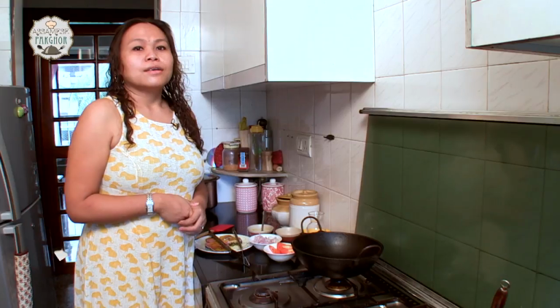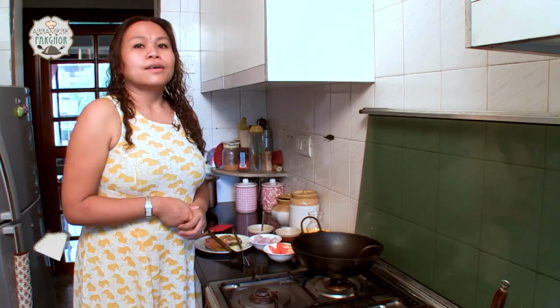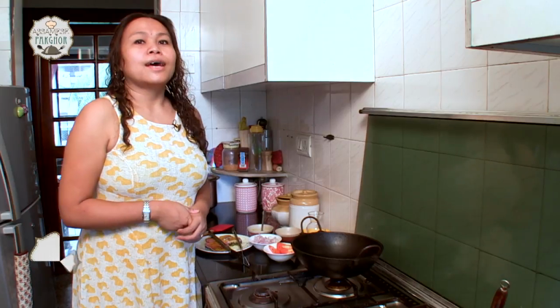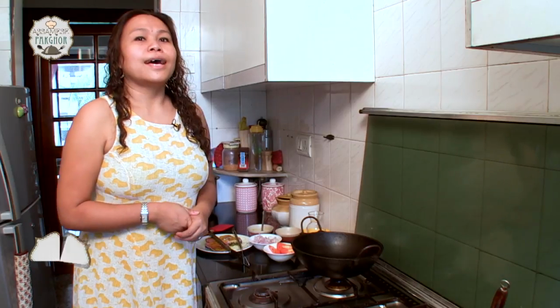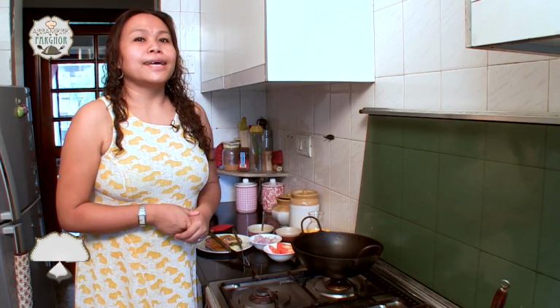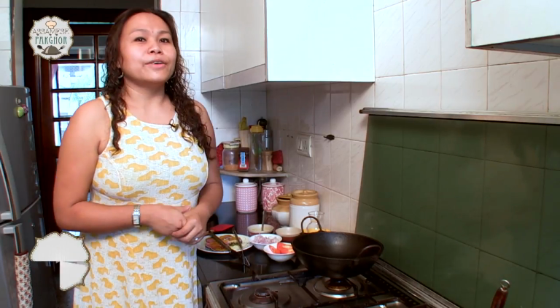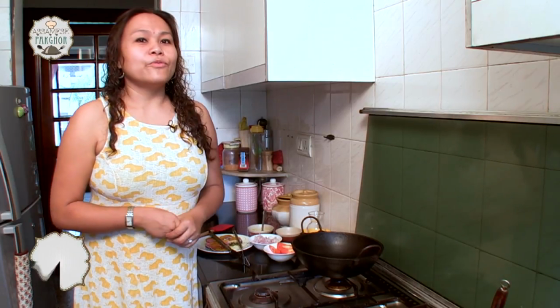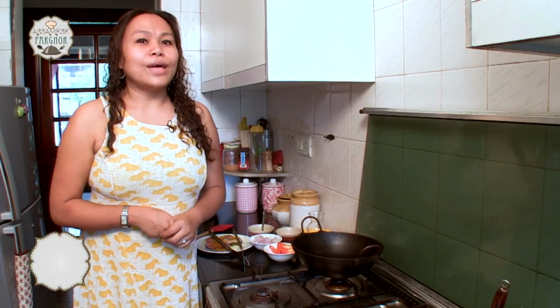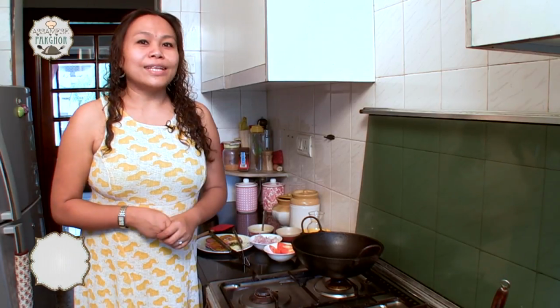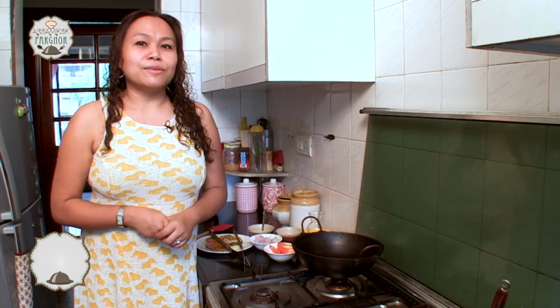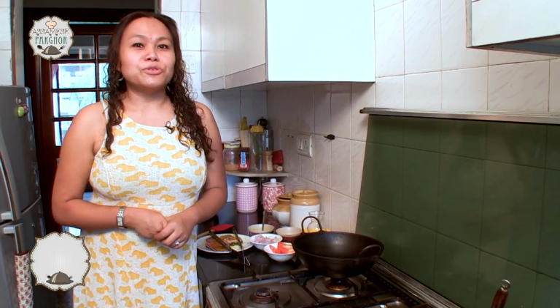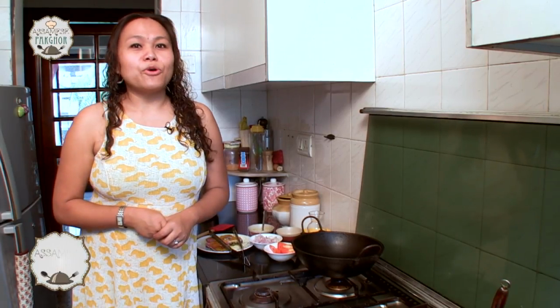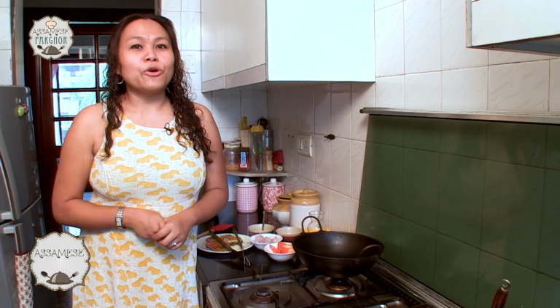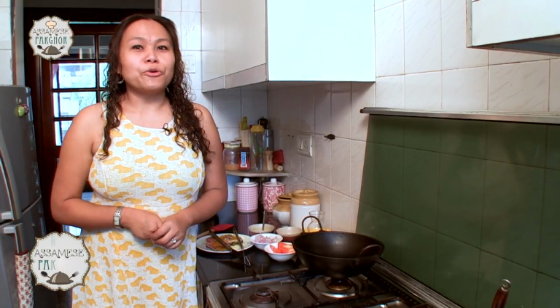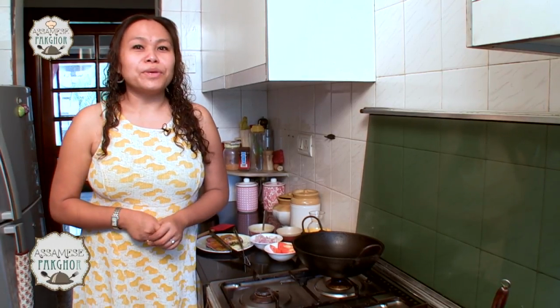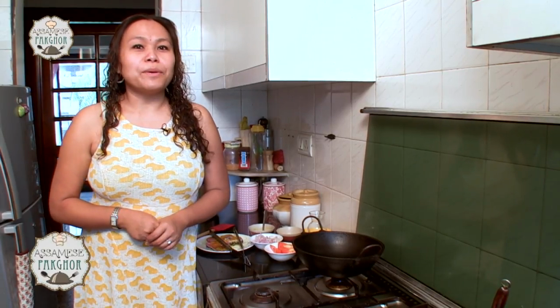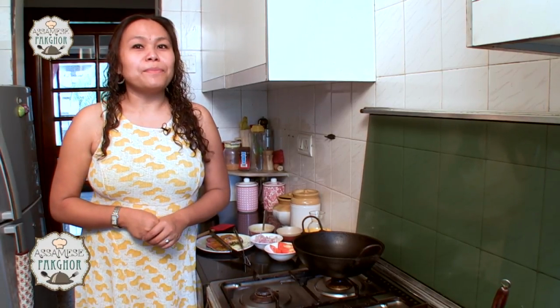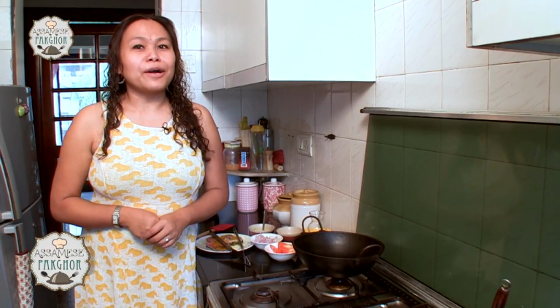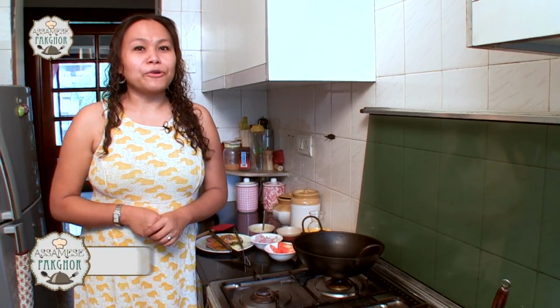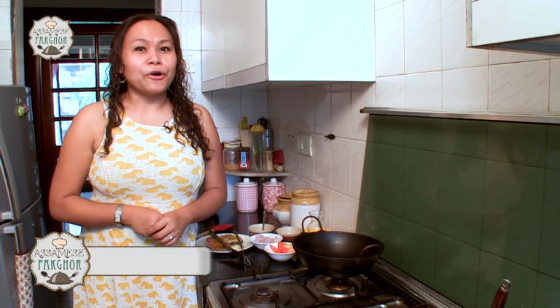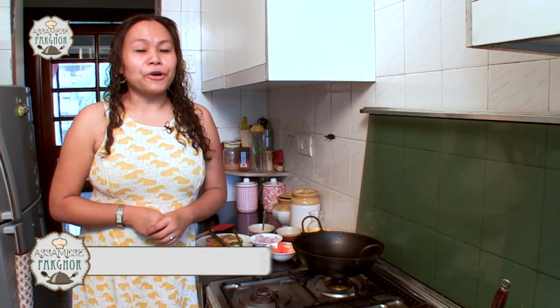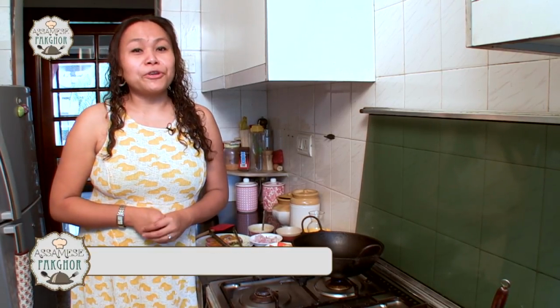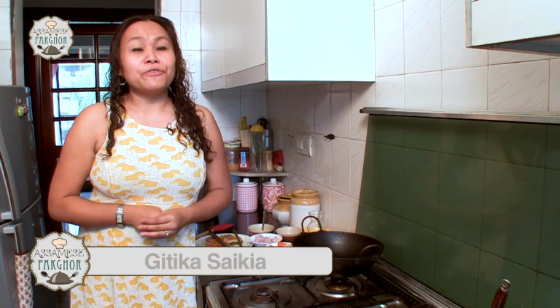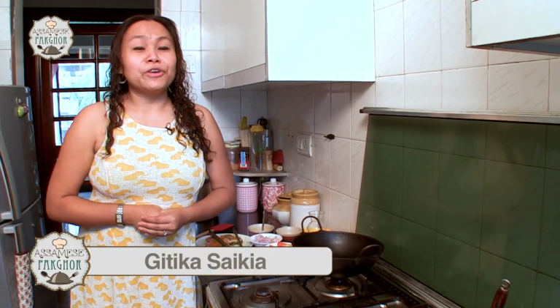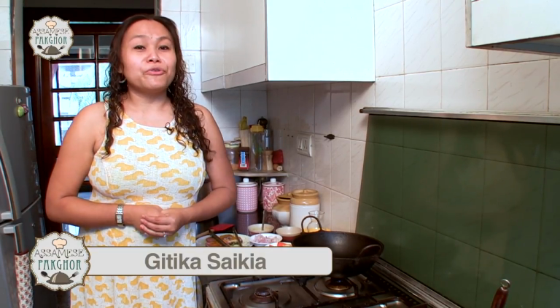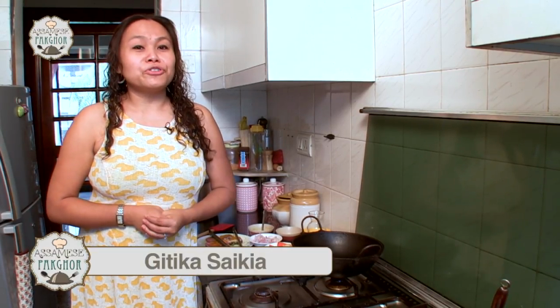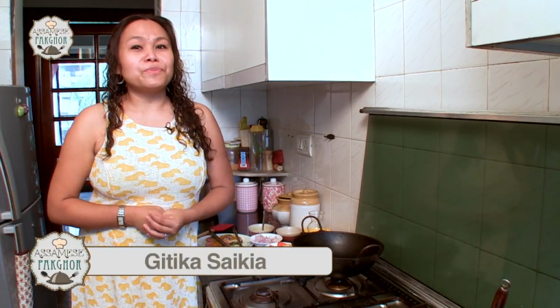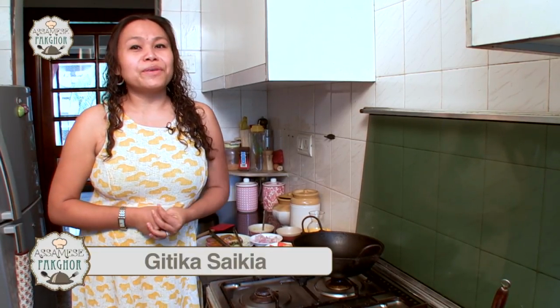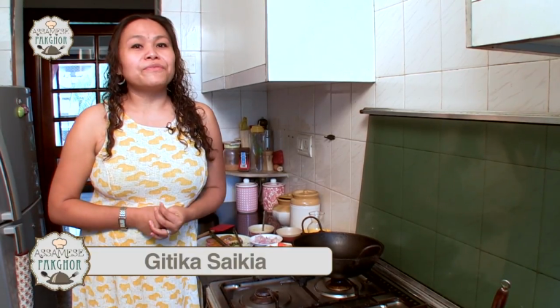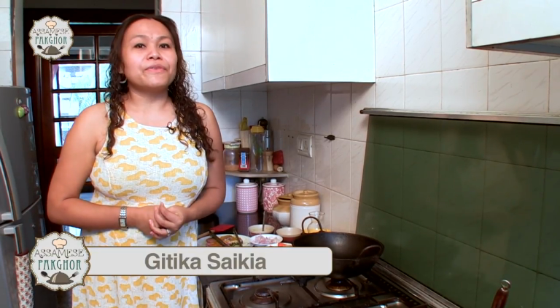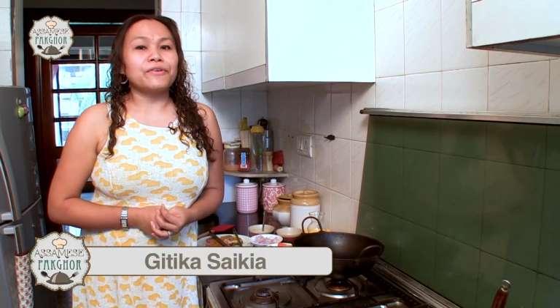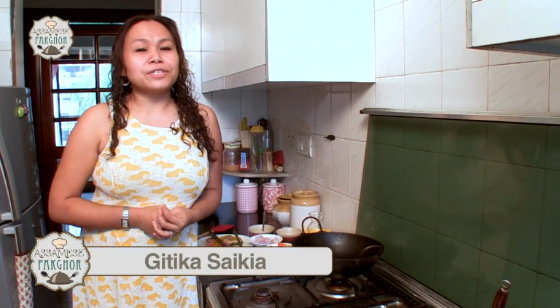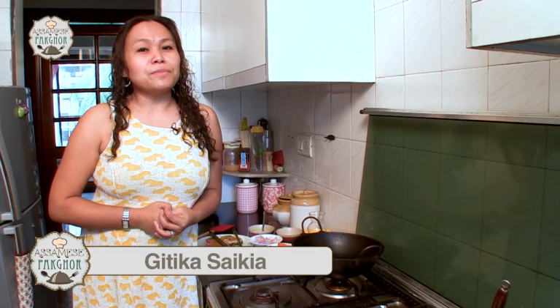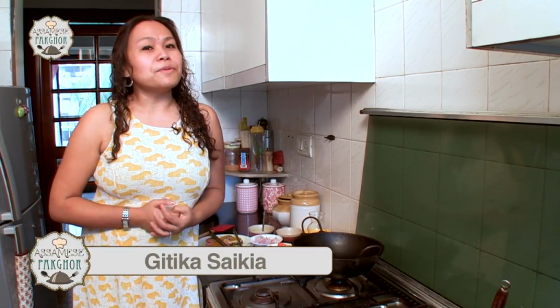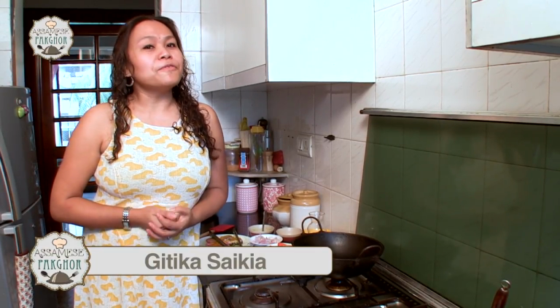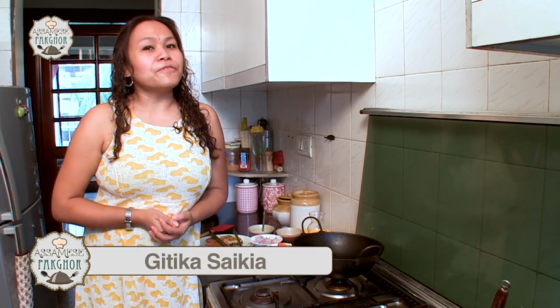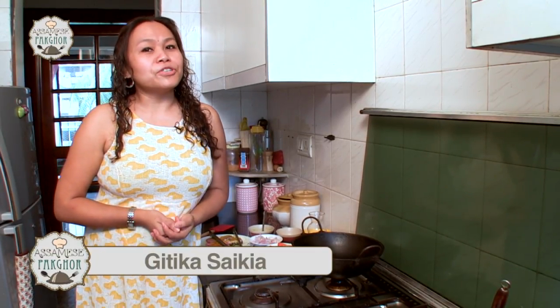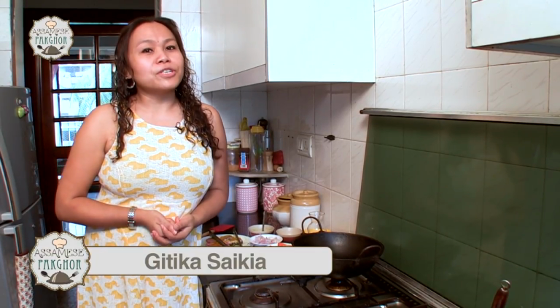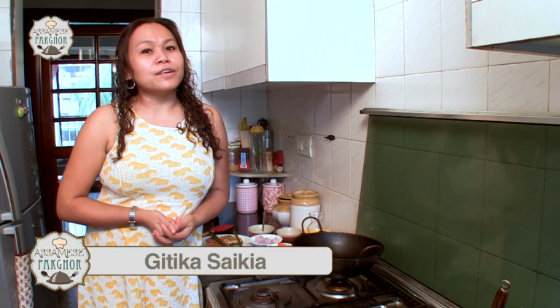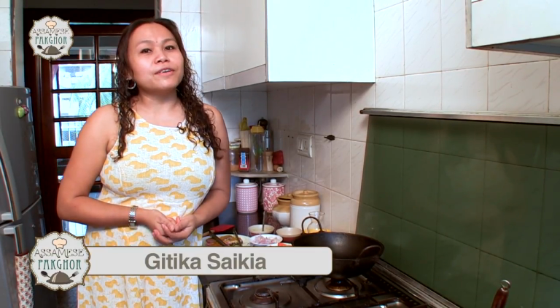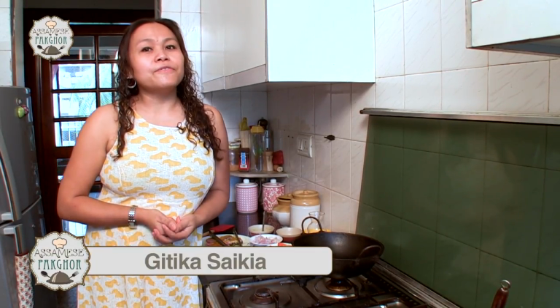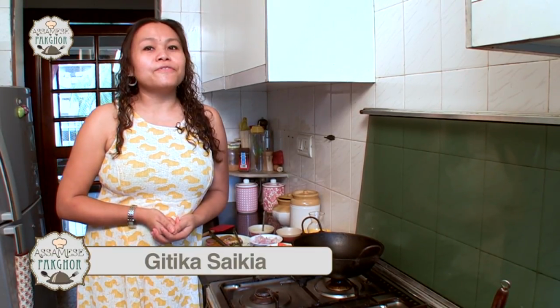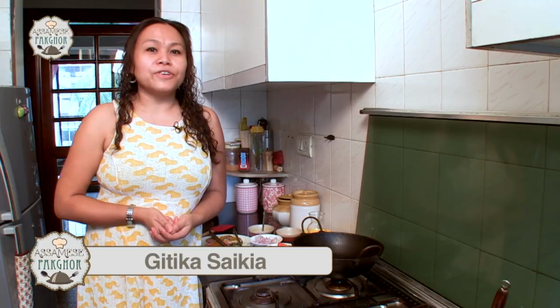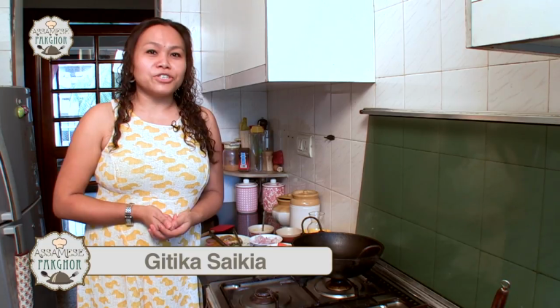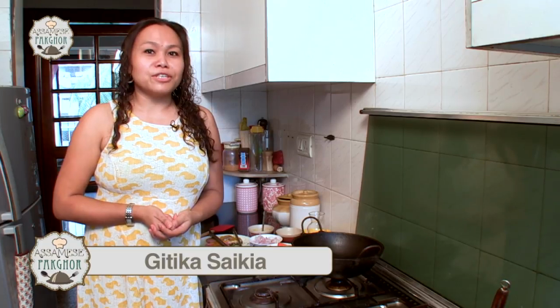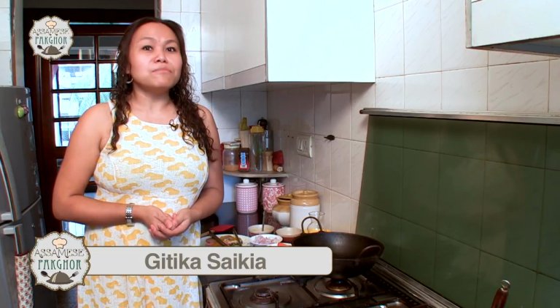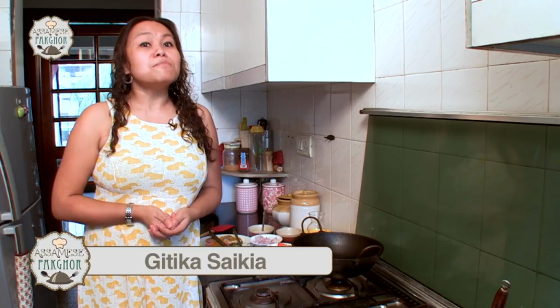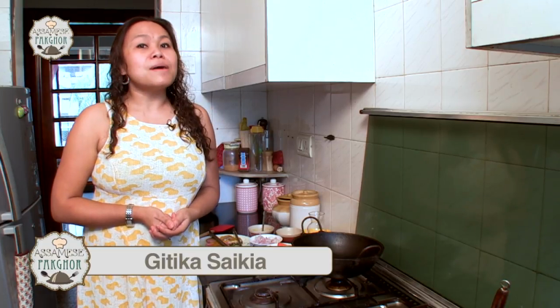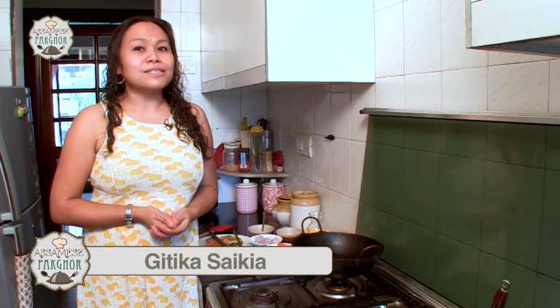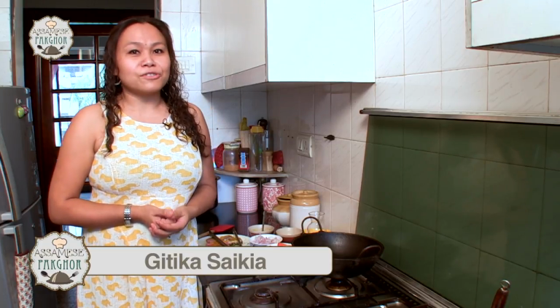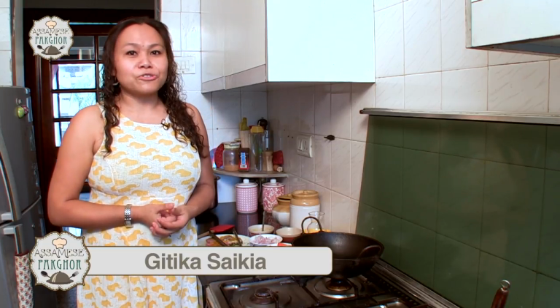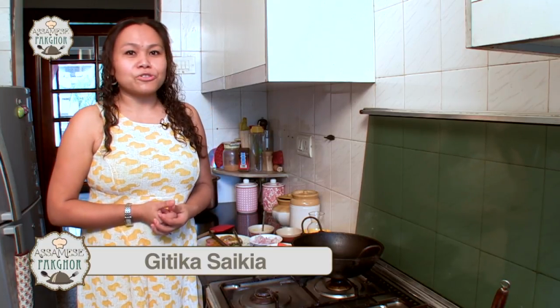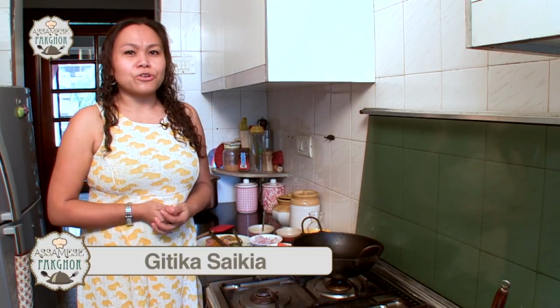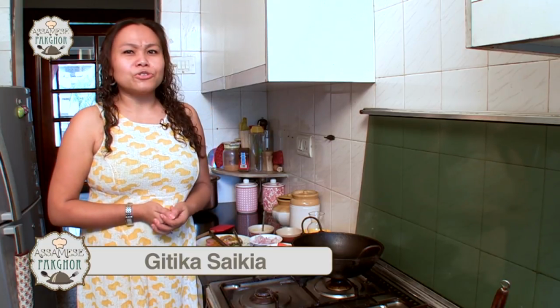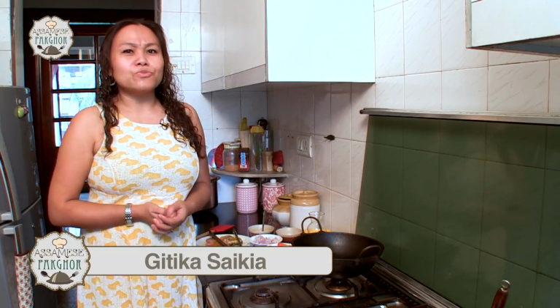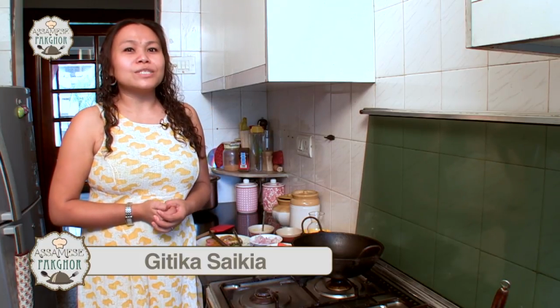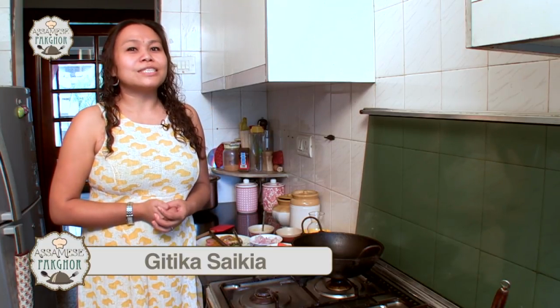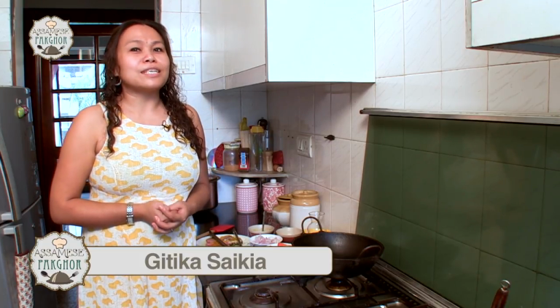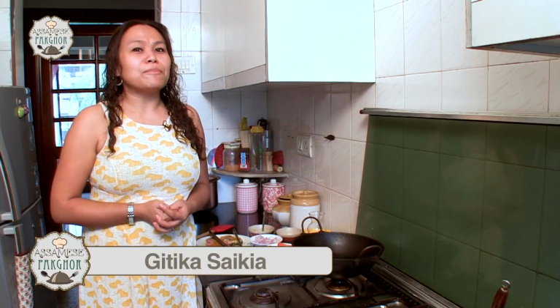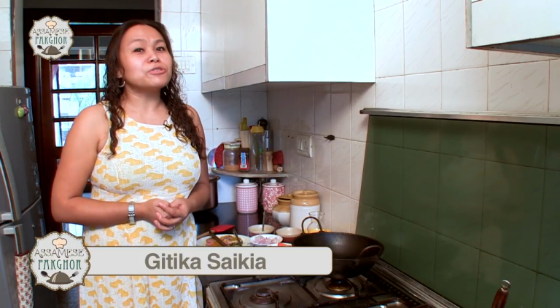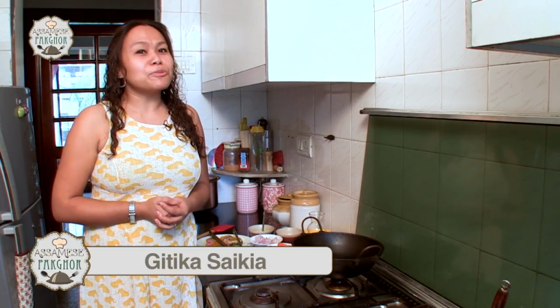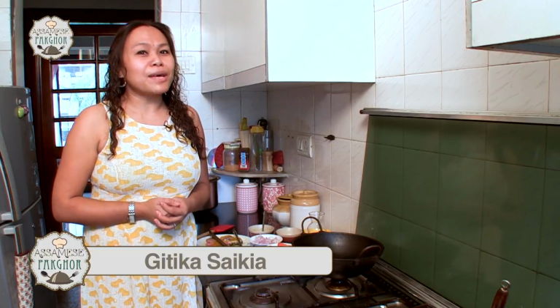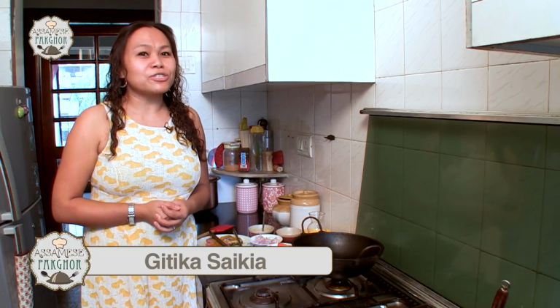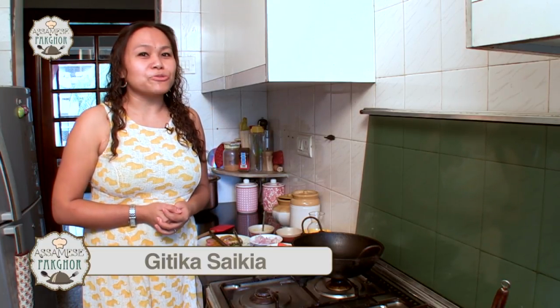Hi, welcome to Okhomiya Pak Ghor. Today we are going to make a very simple fish curry — fish in mustard sauce with some tomatoes.